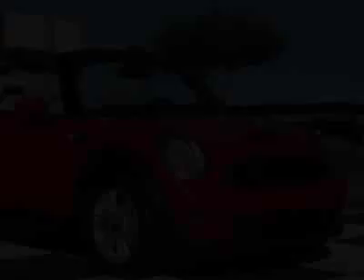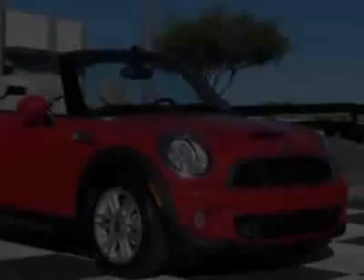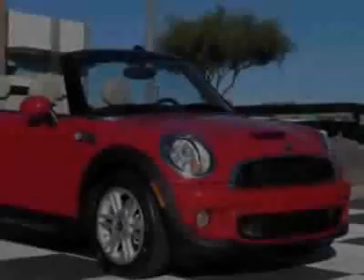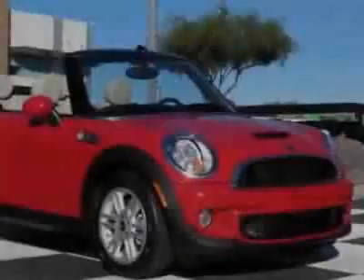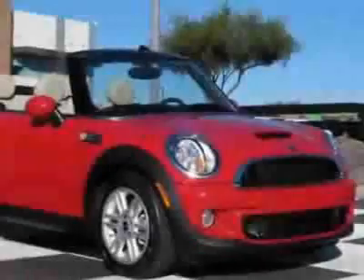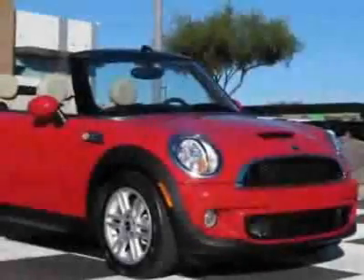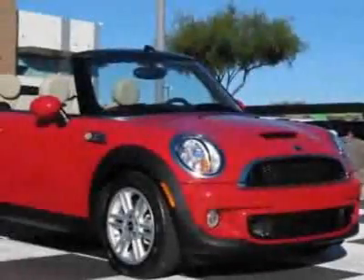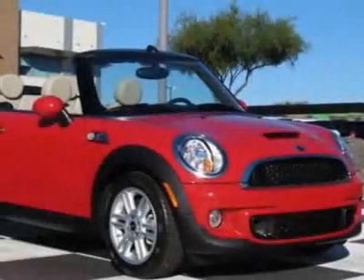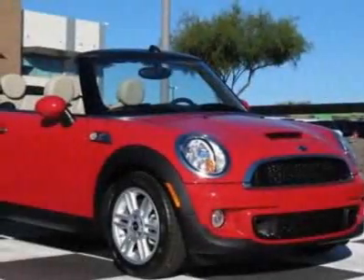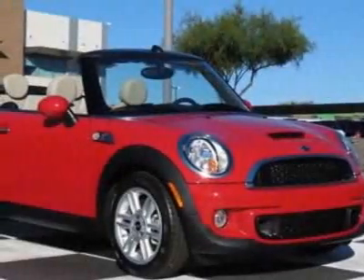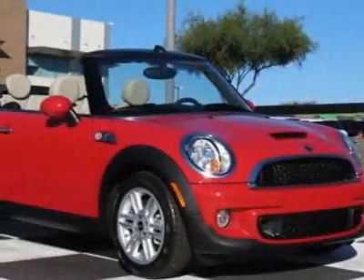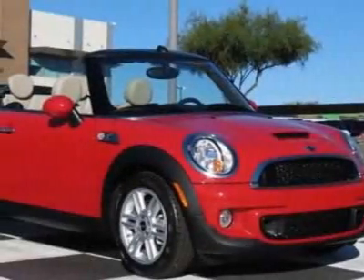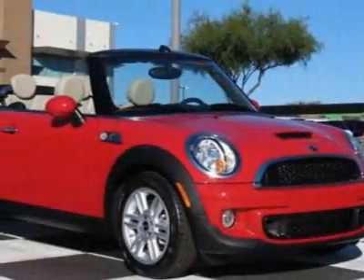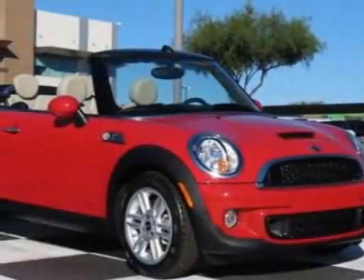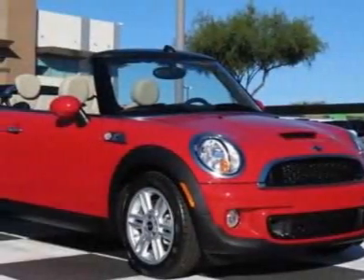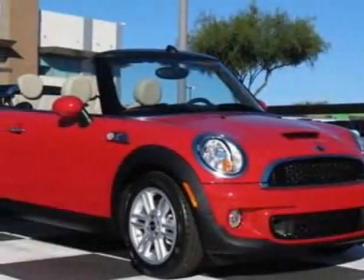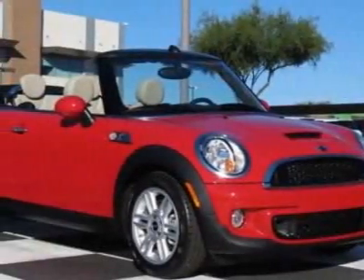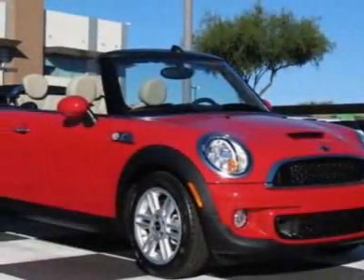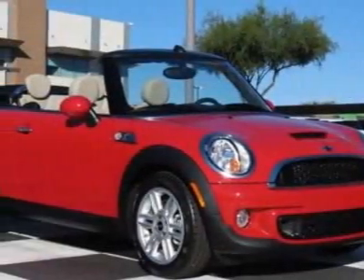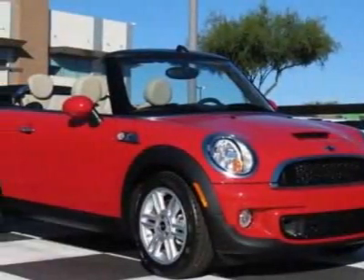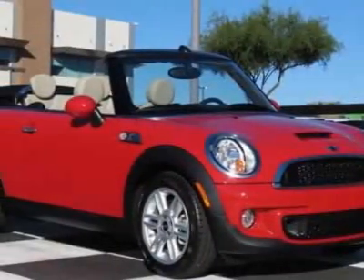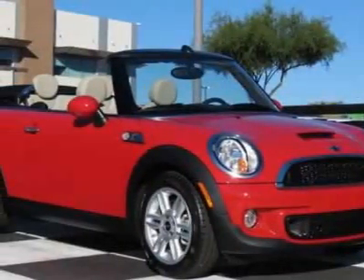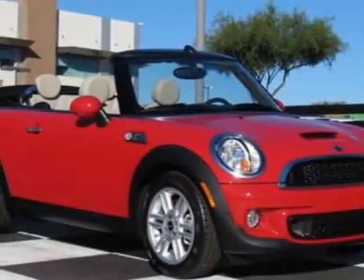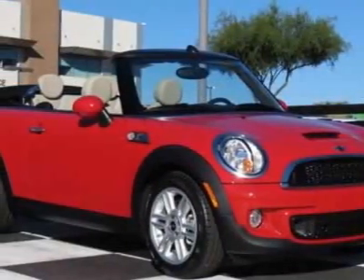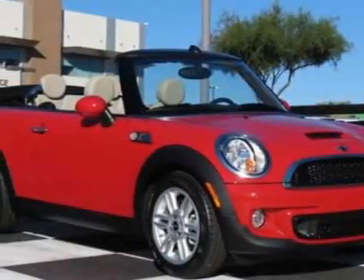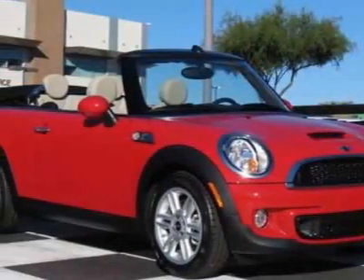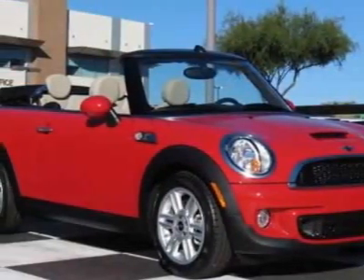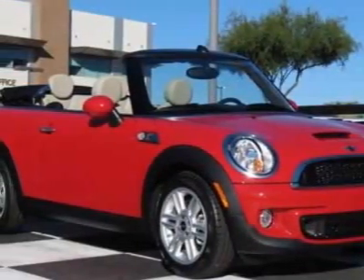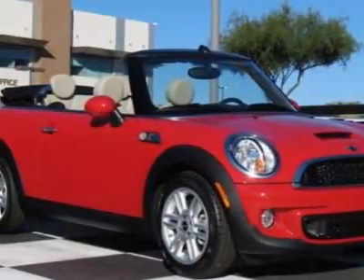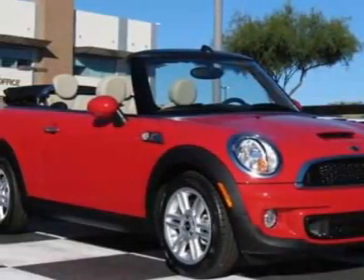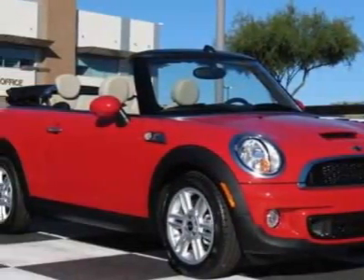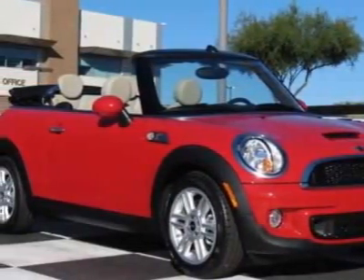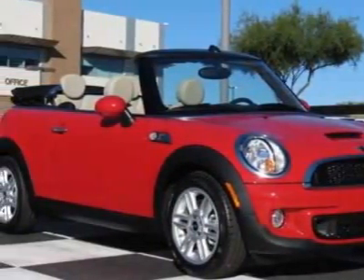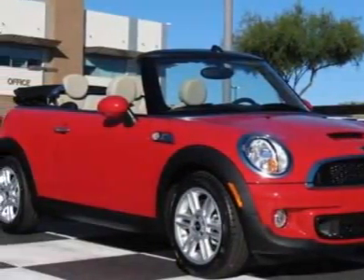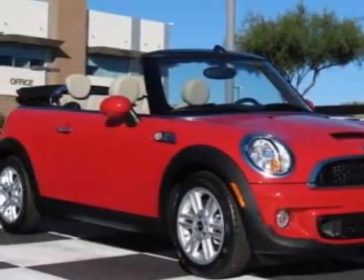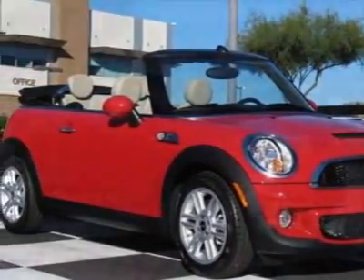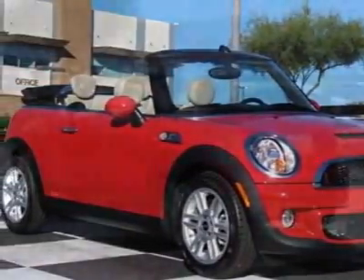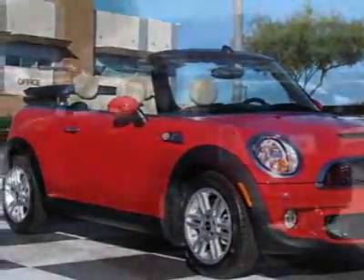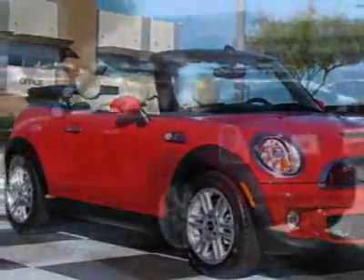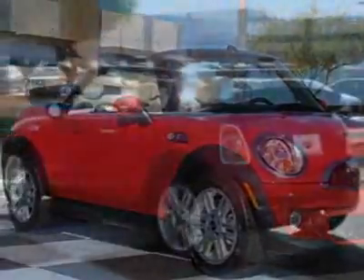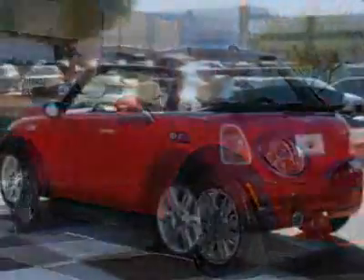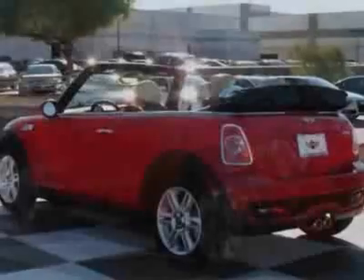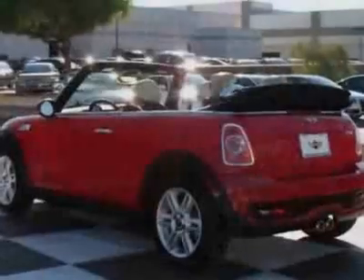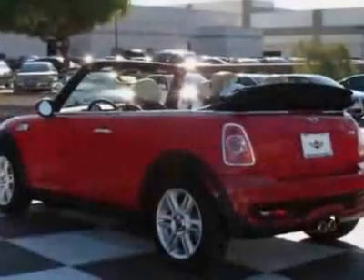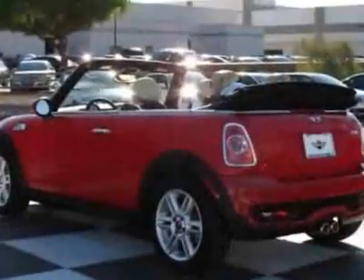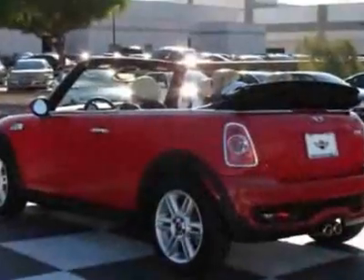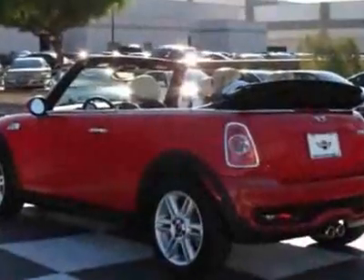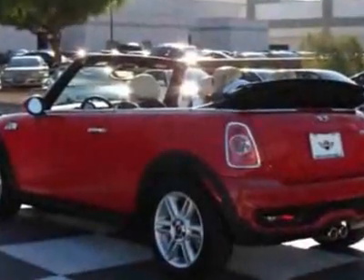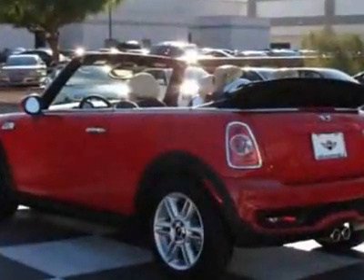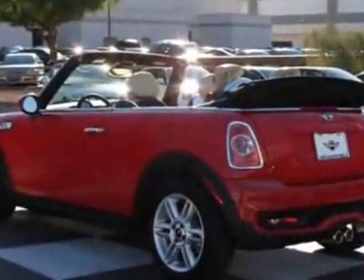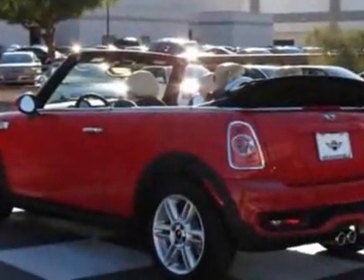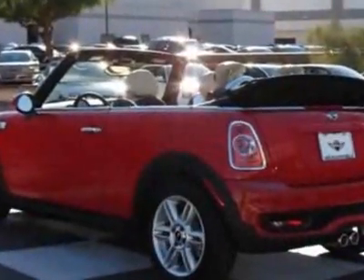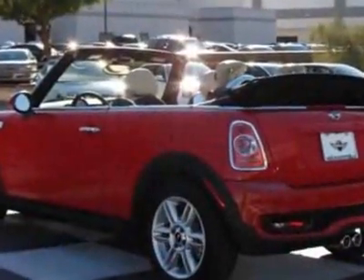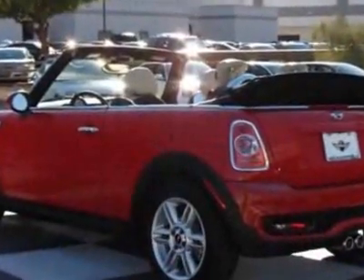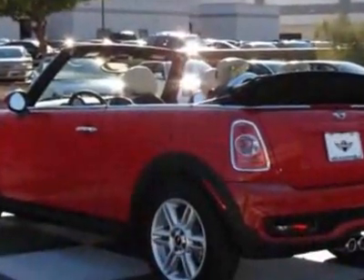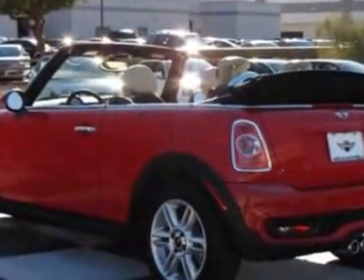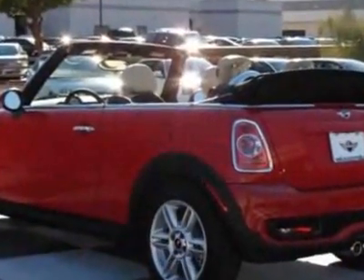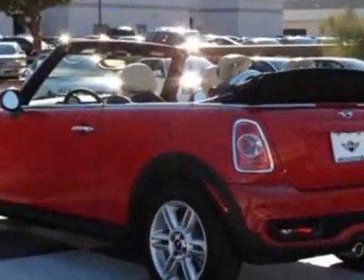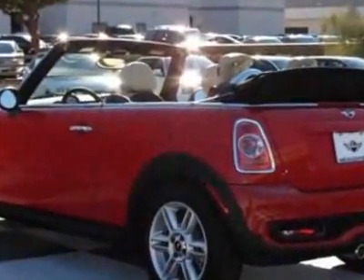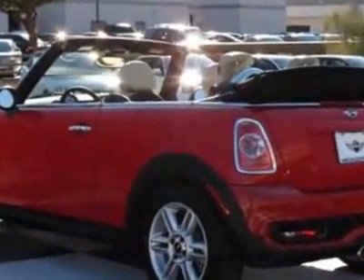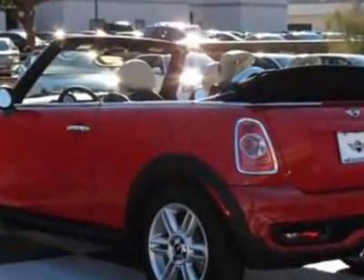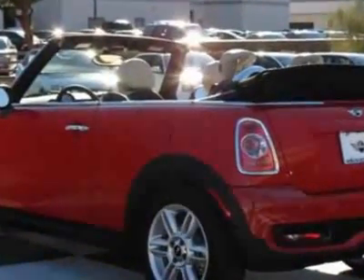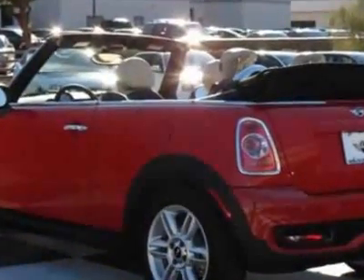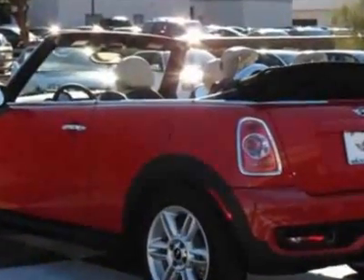Take a look at this new 2012 Mini Cooper Convertible. For your protection, this vehicle has a full factory warranty.